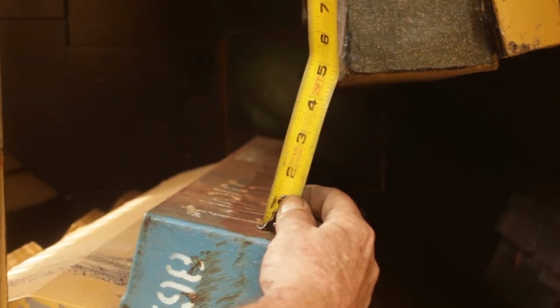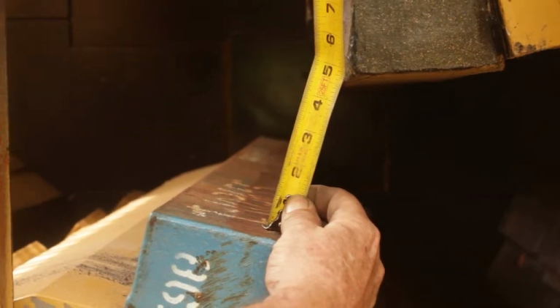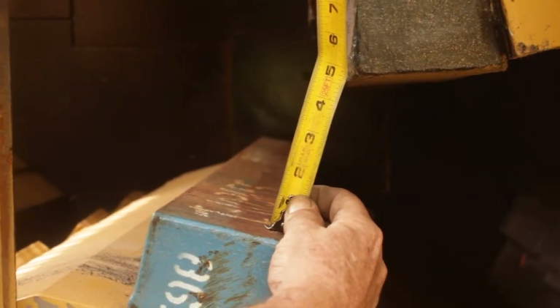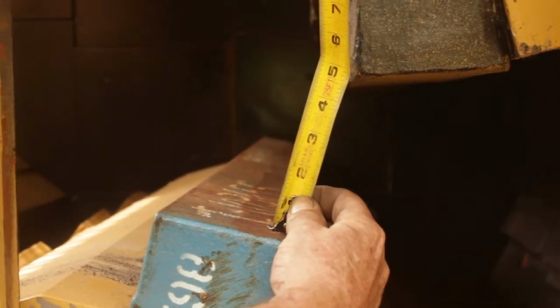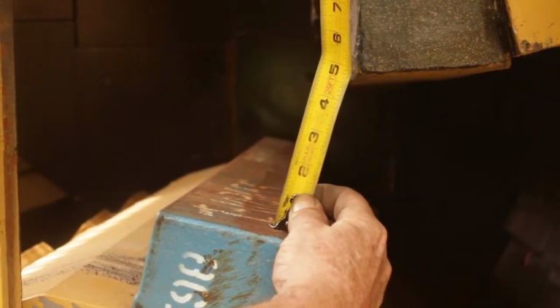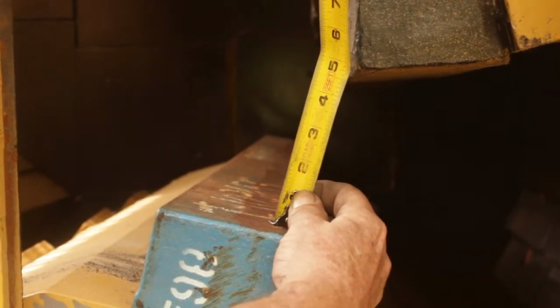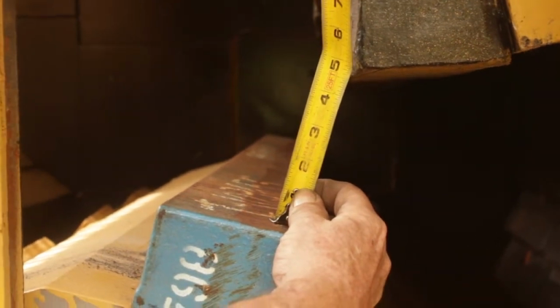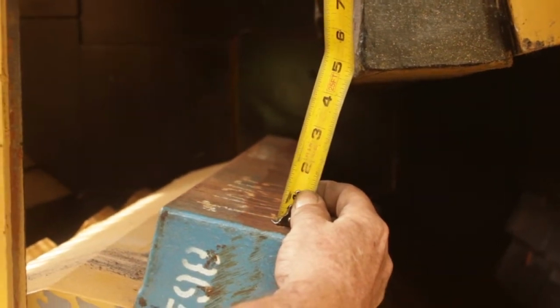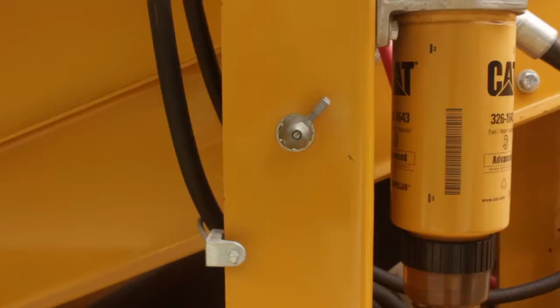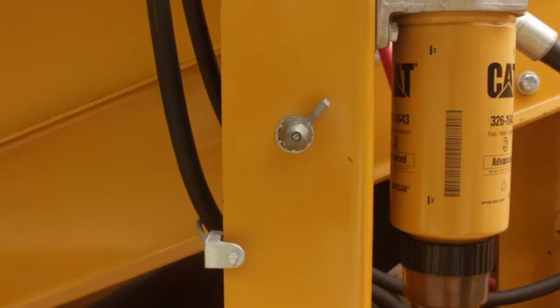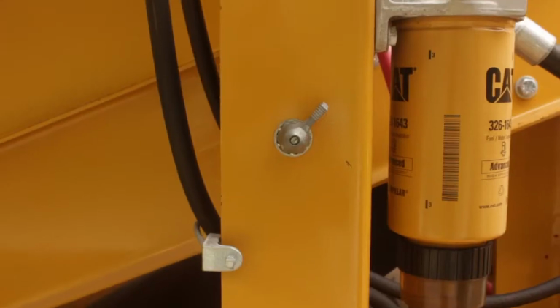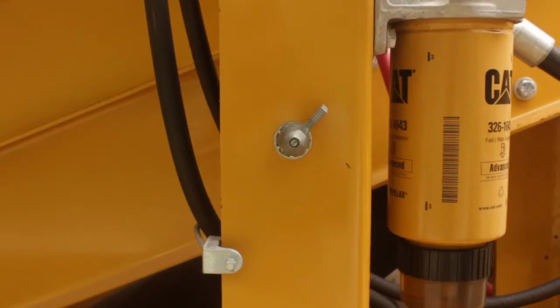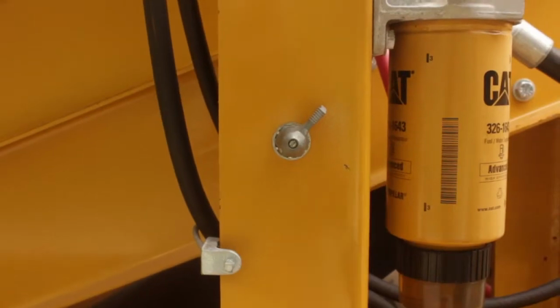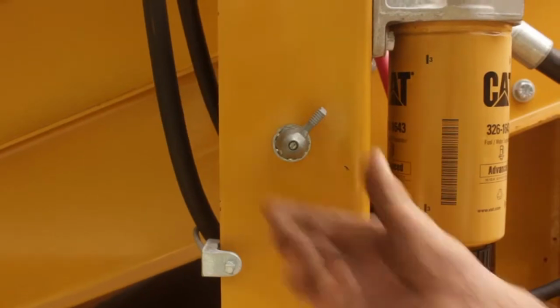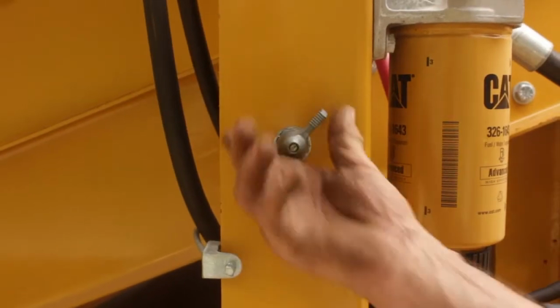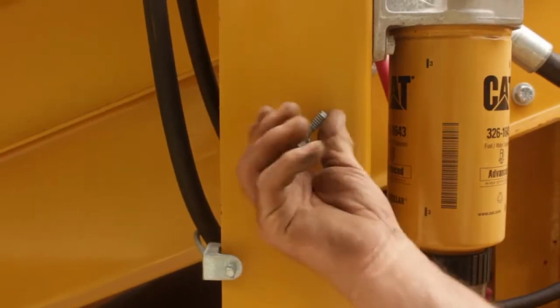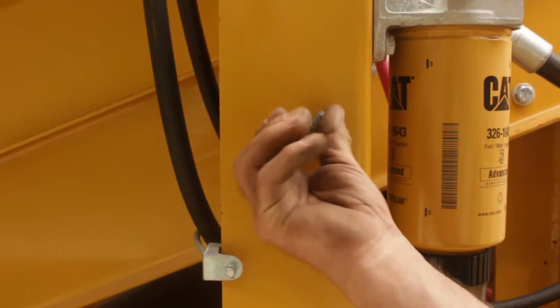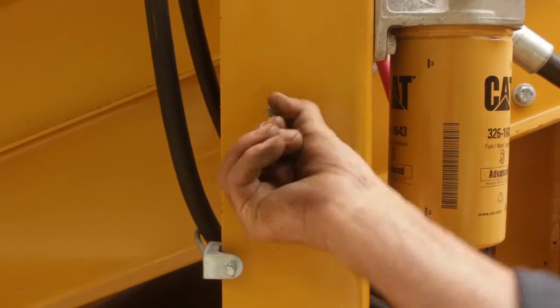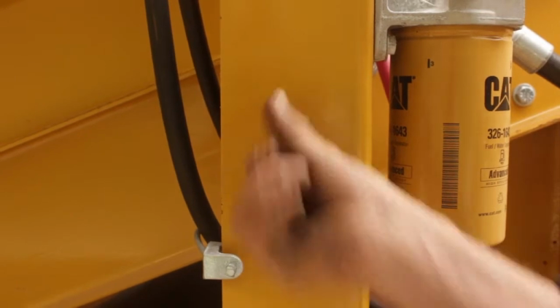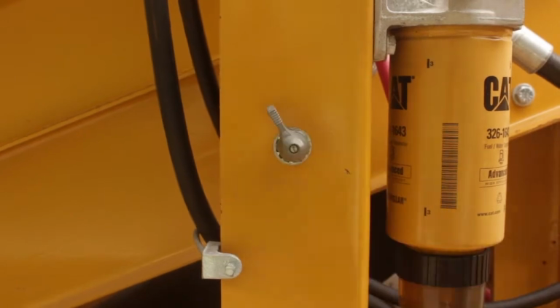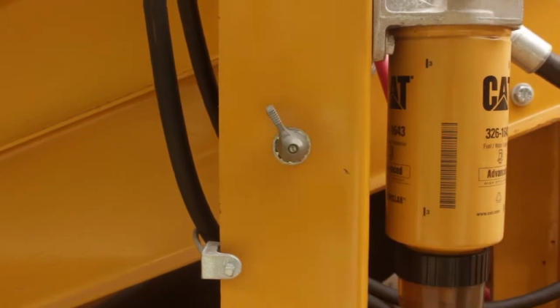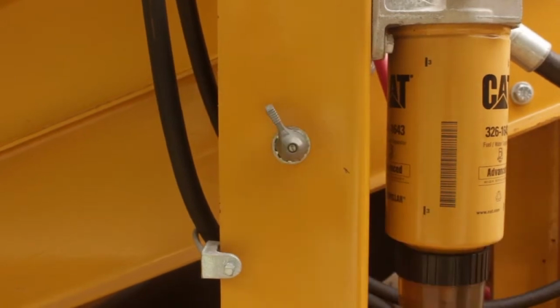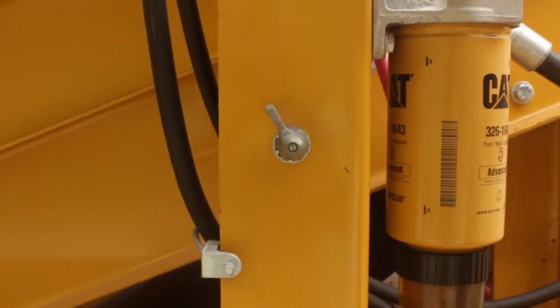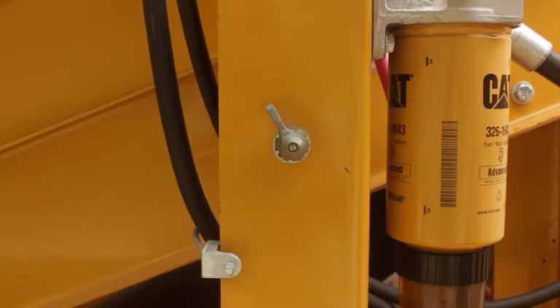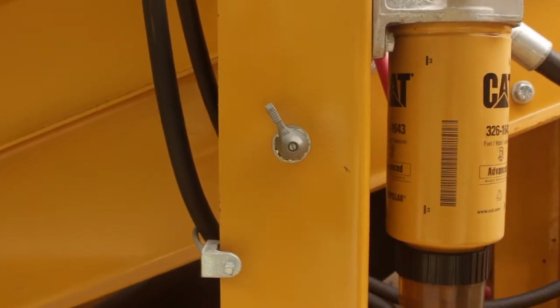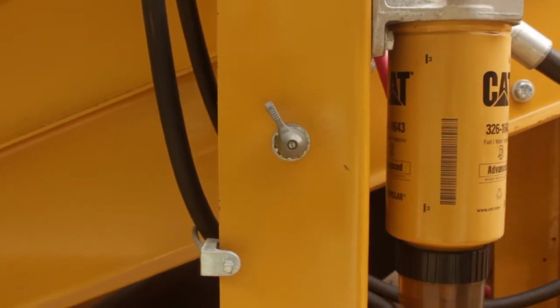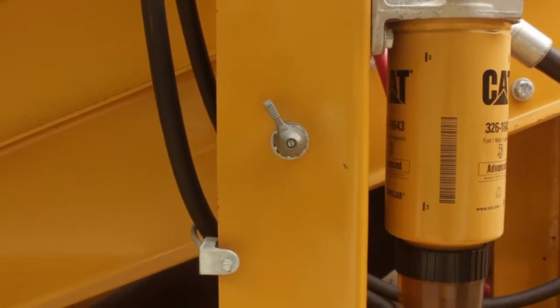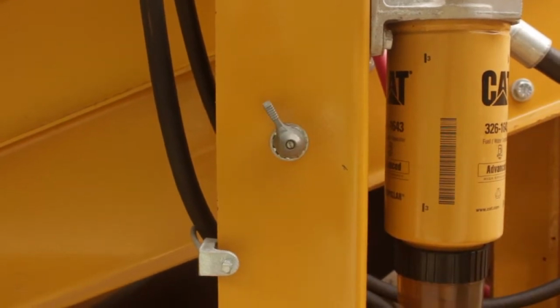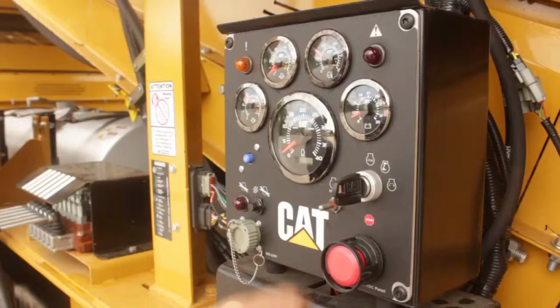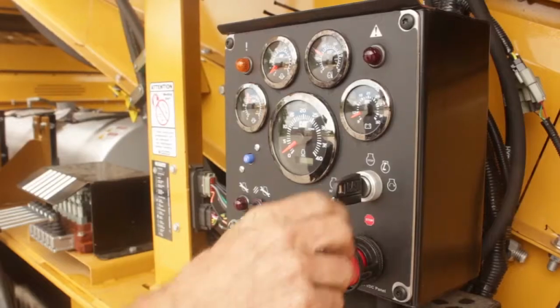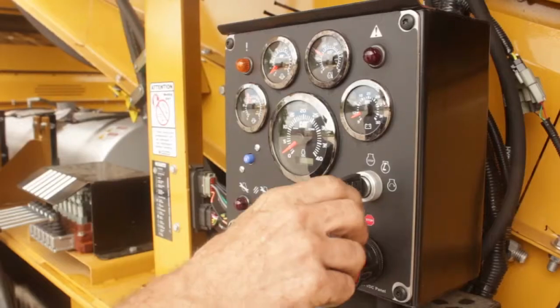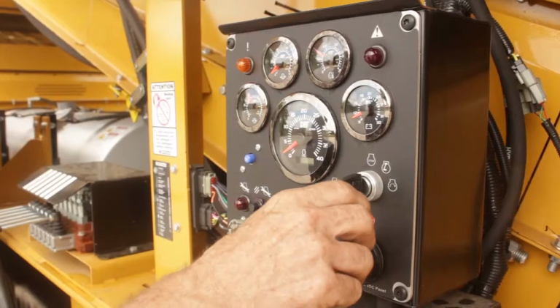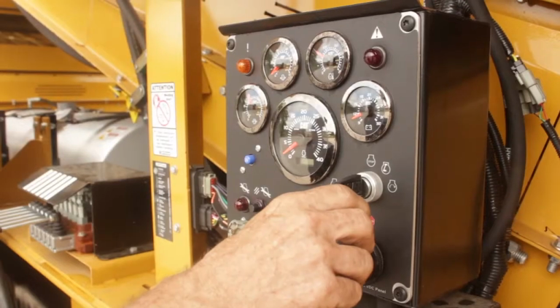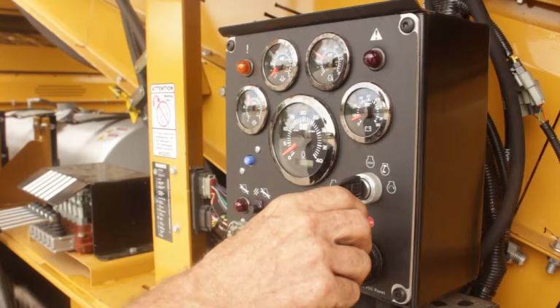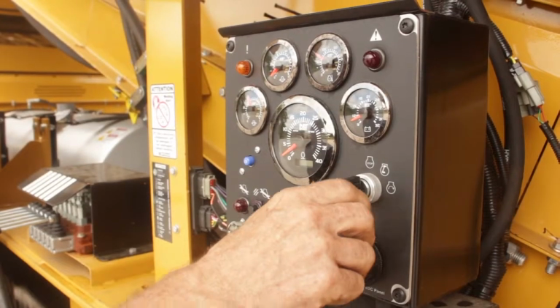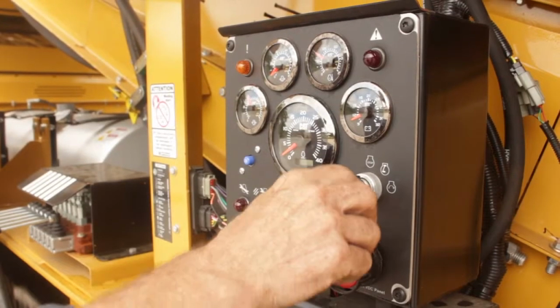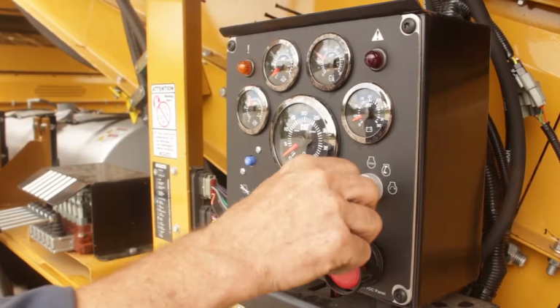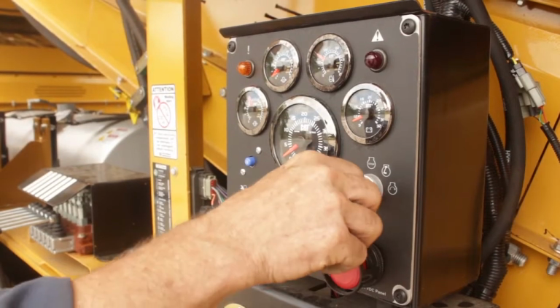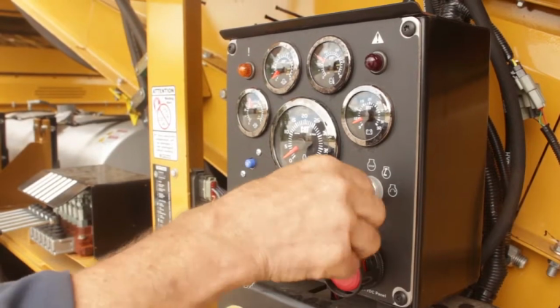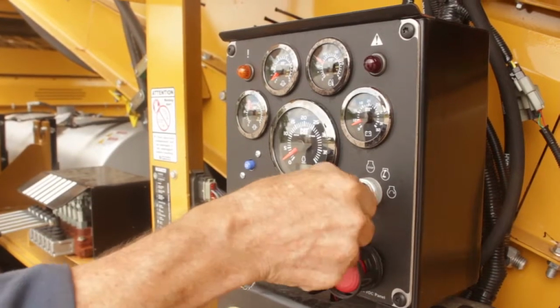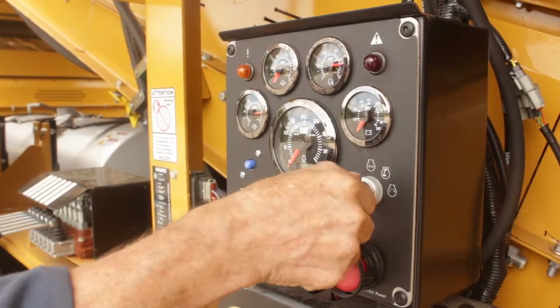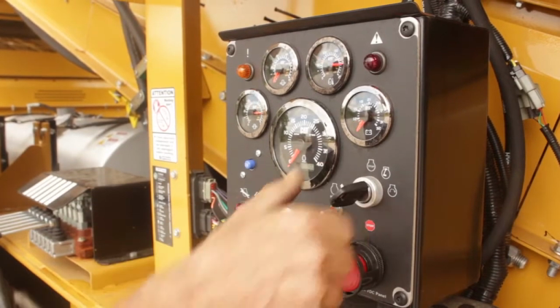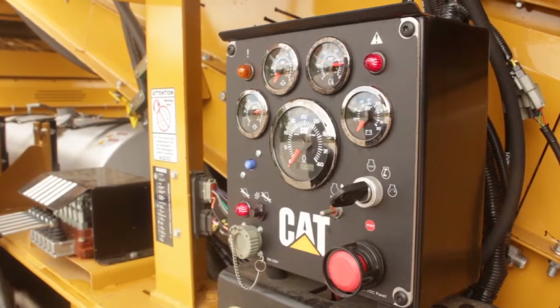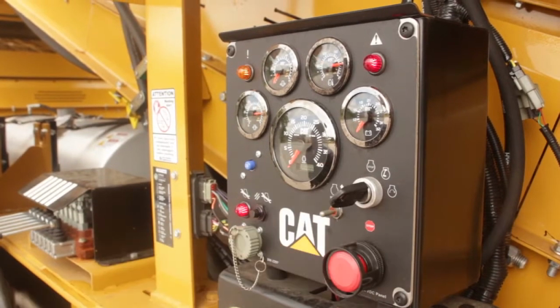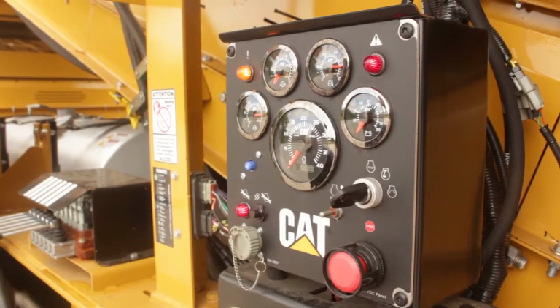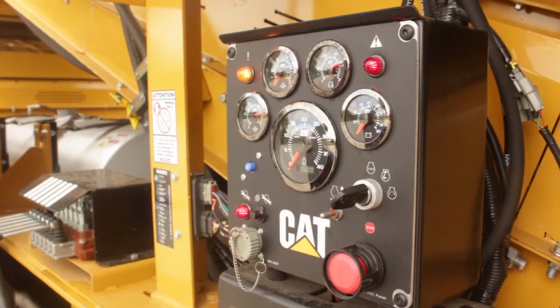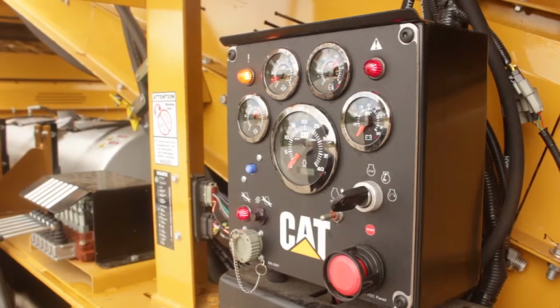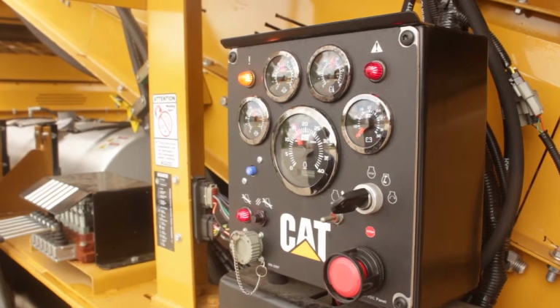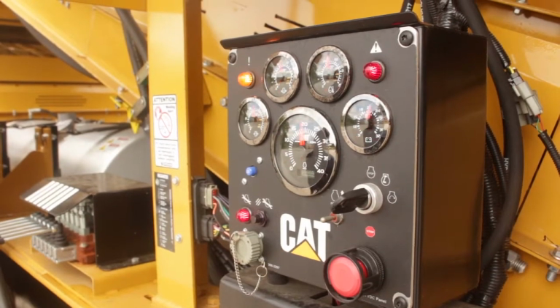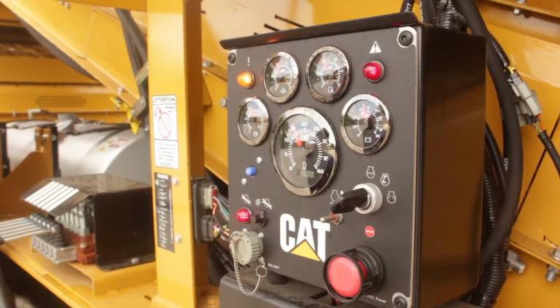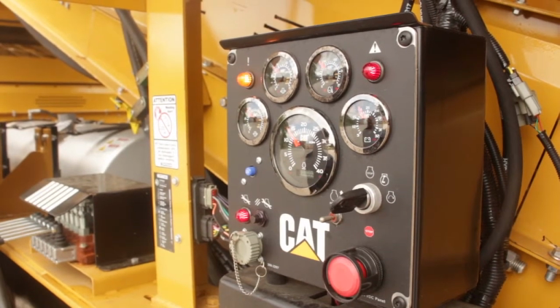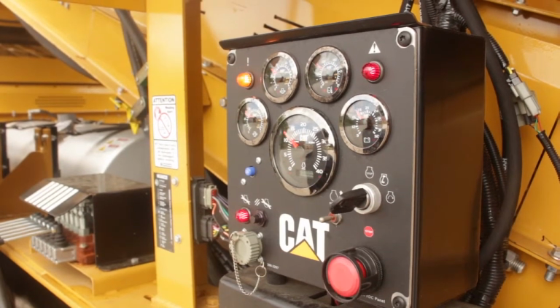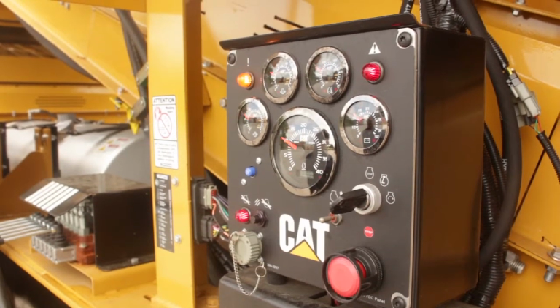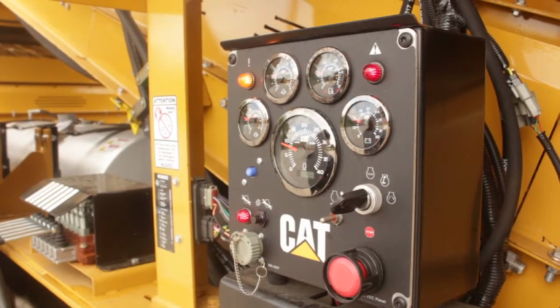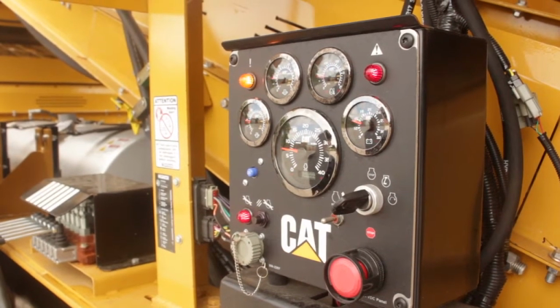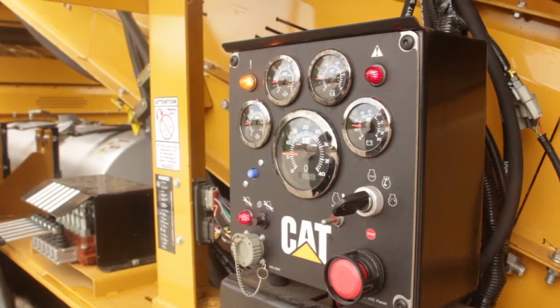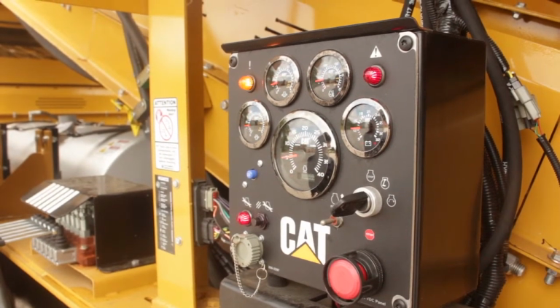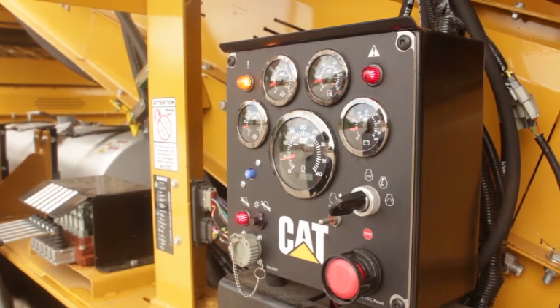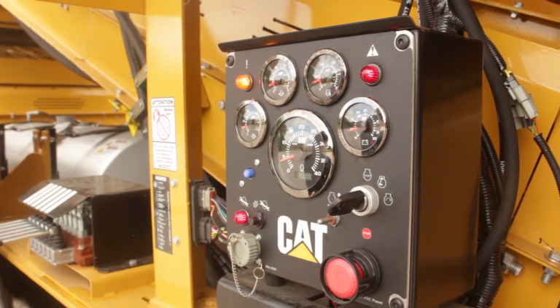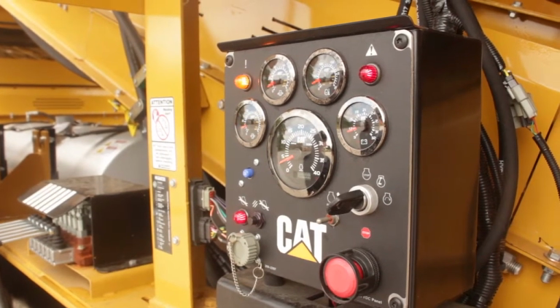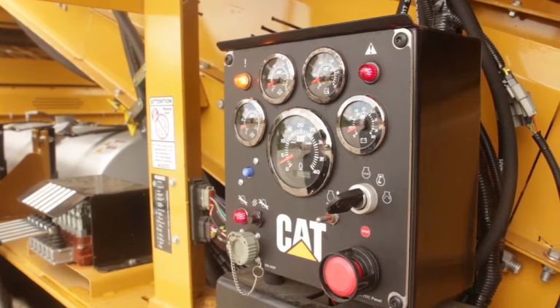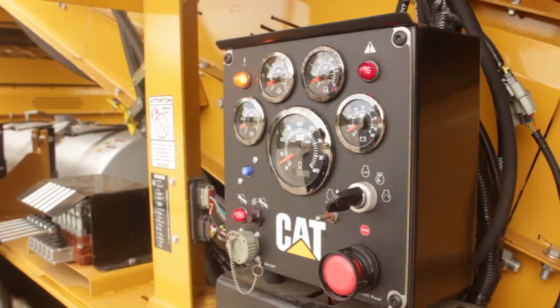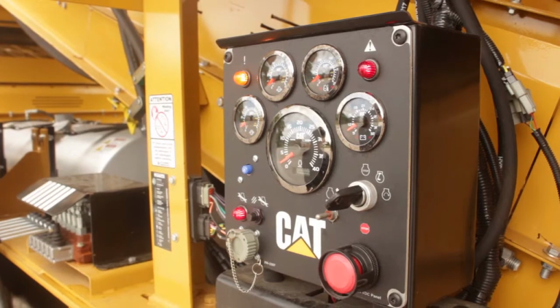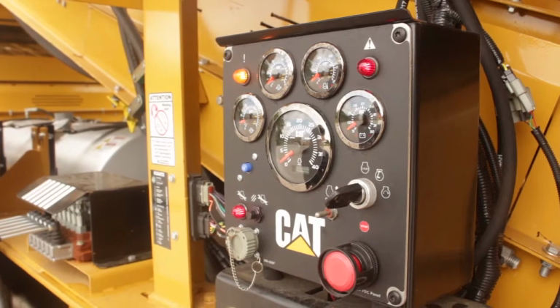Next, turn on the master switch. On the opposite side of the machine, start the Caterpillar engine.